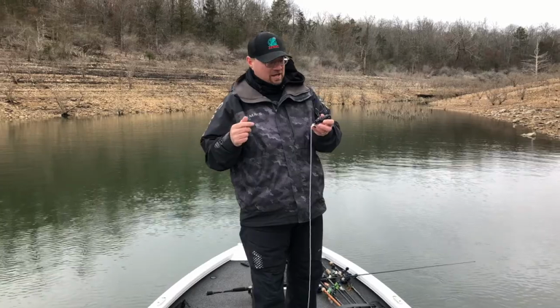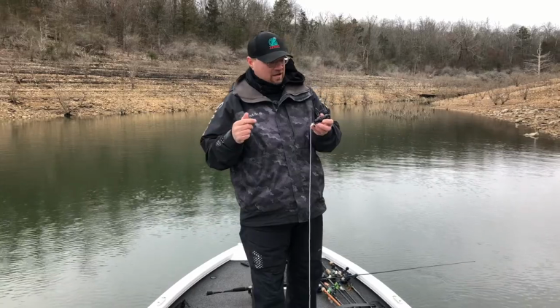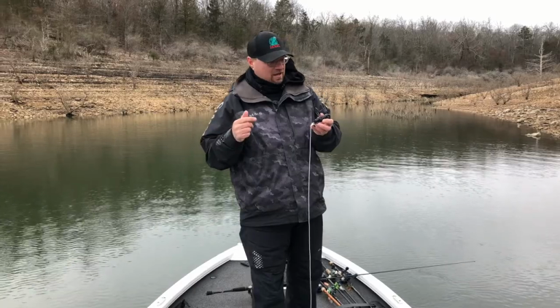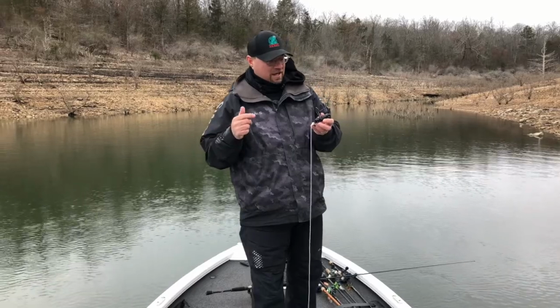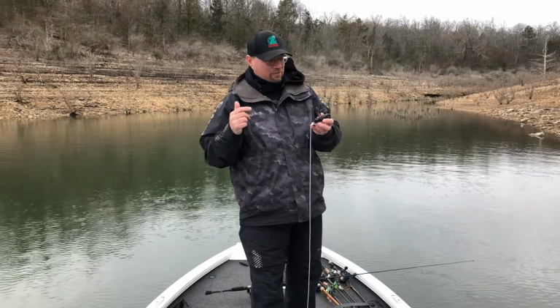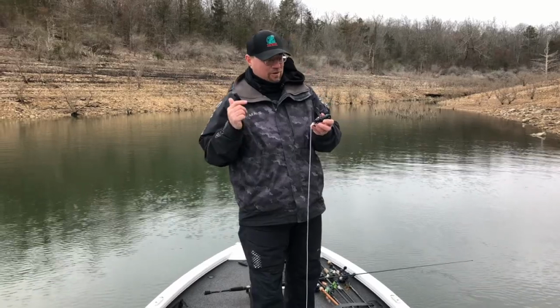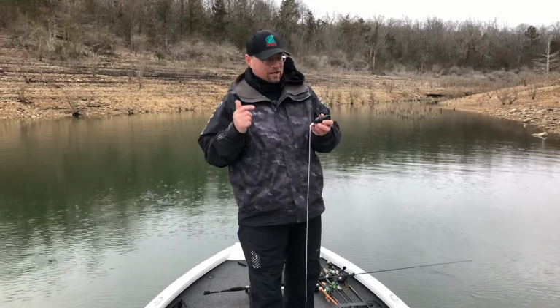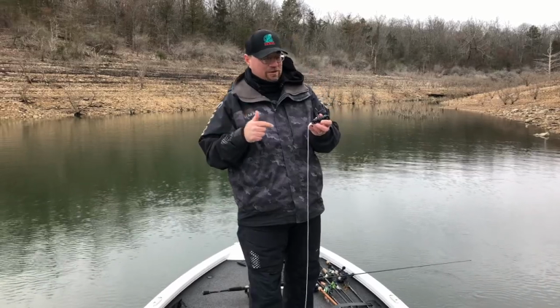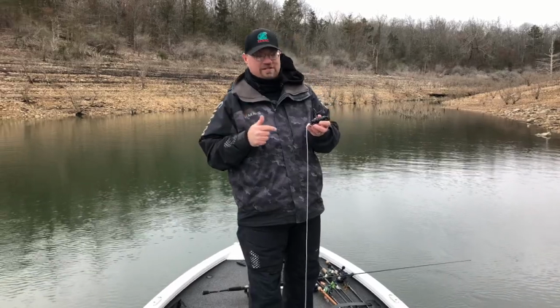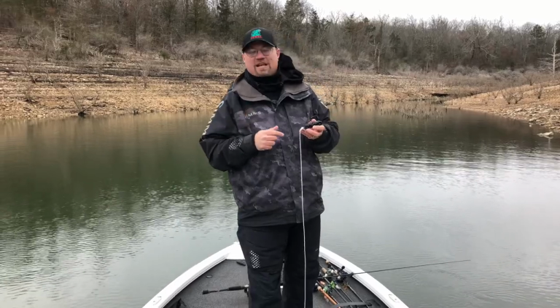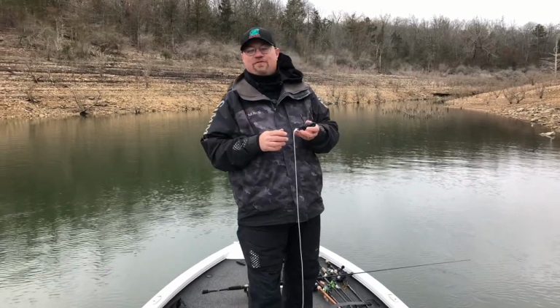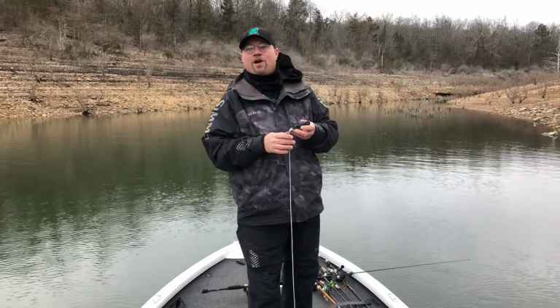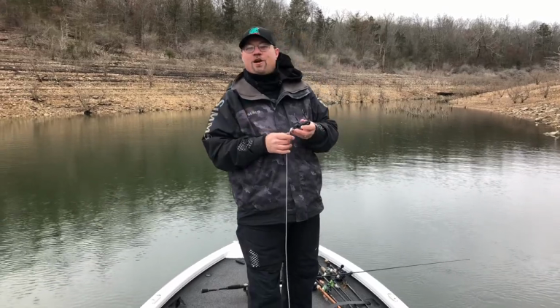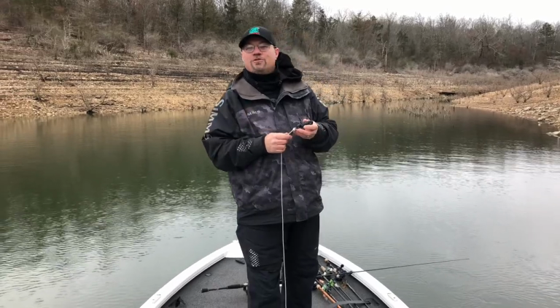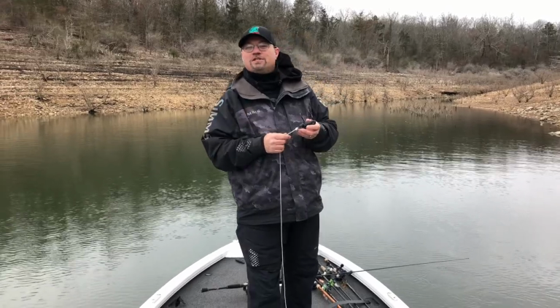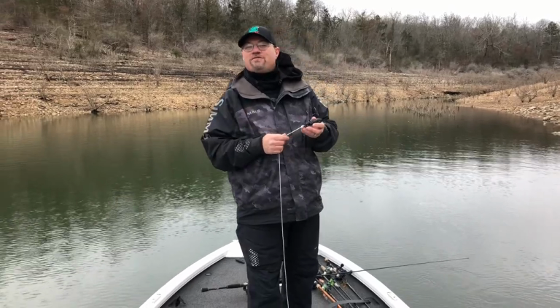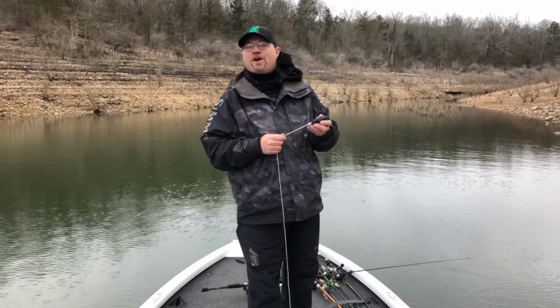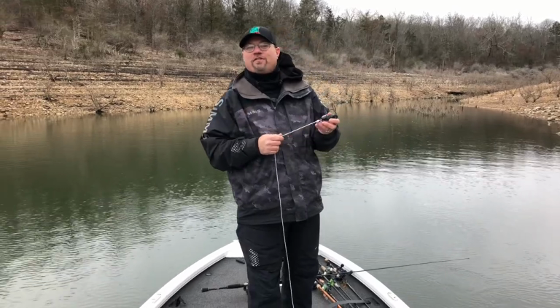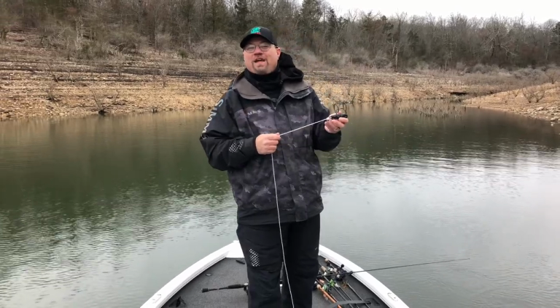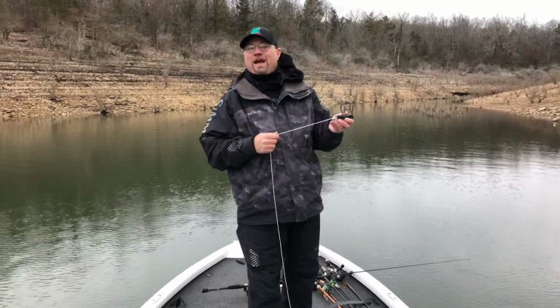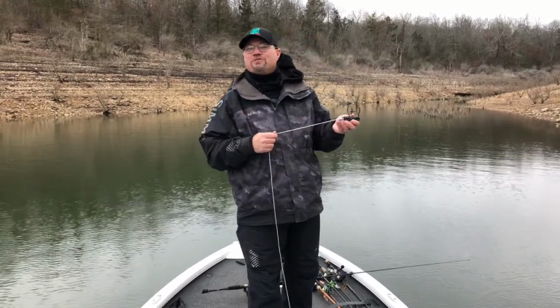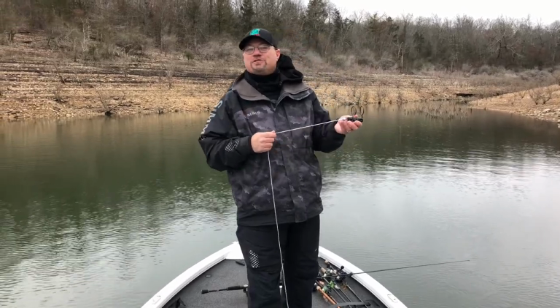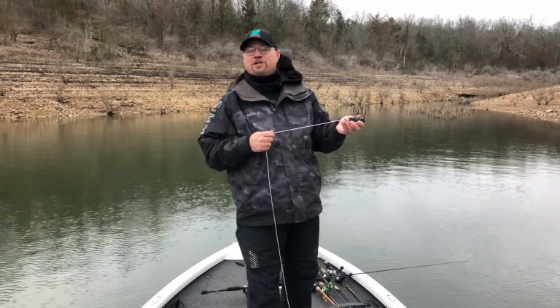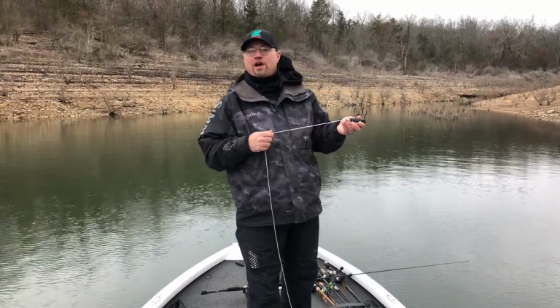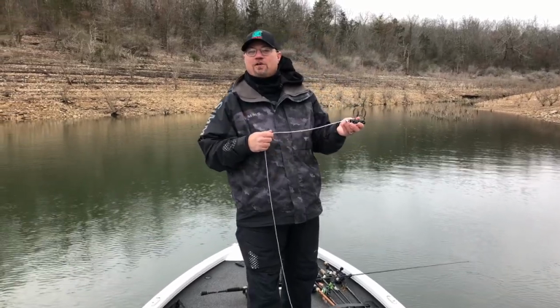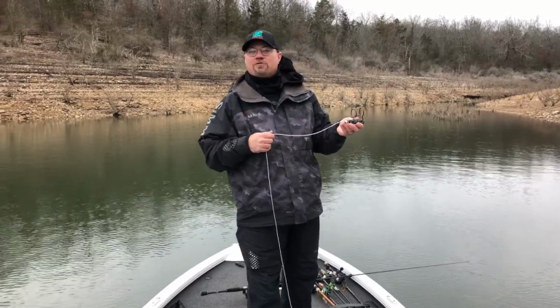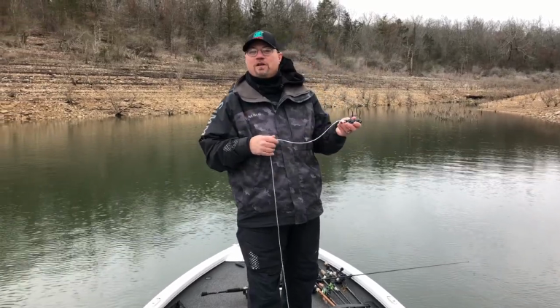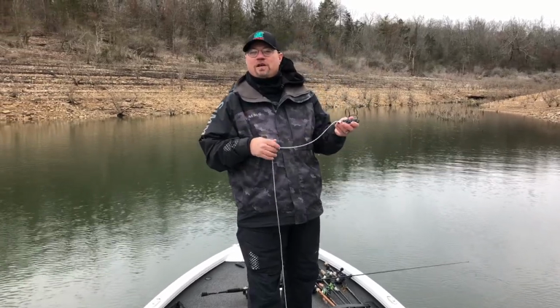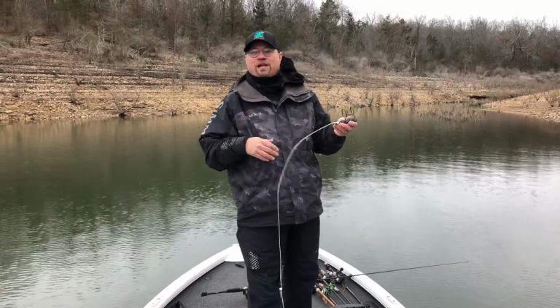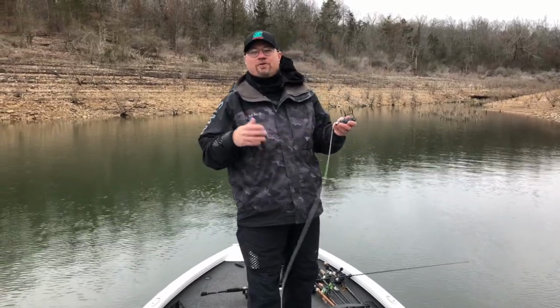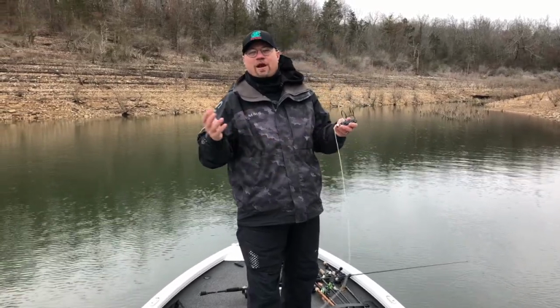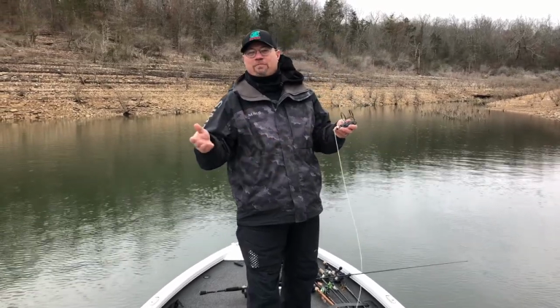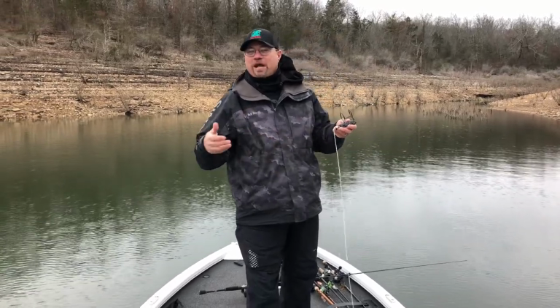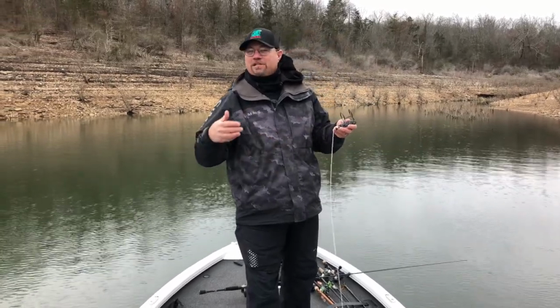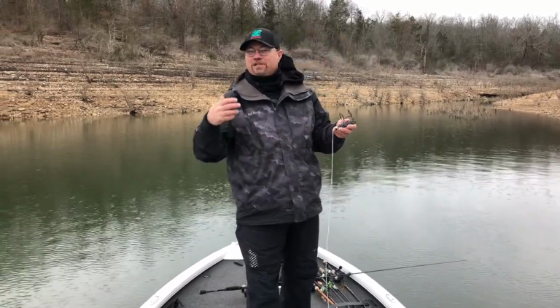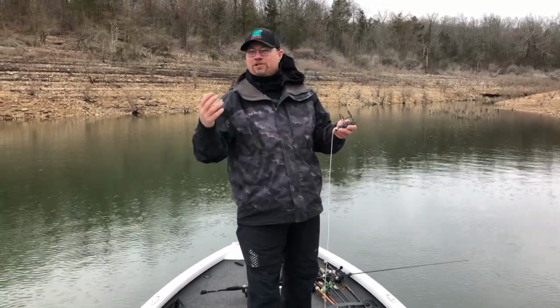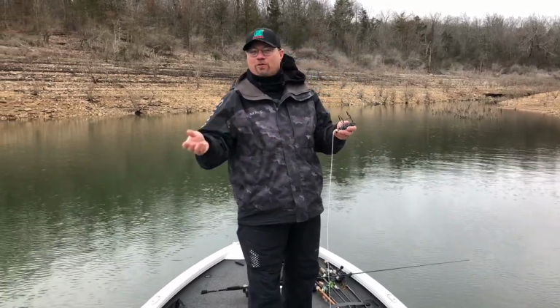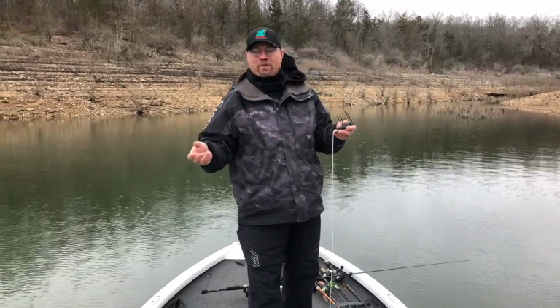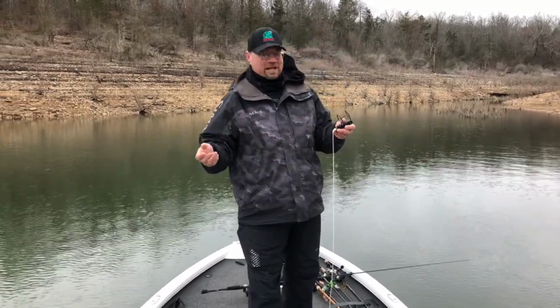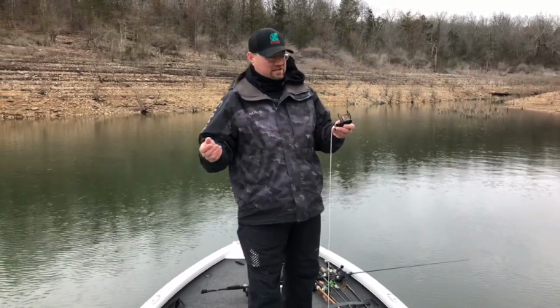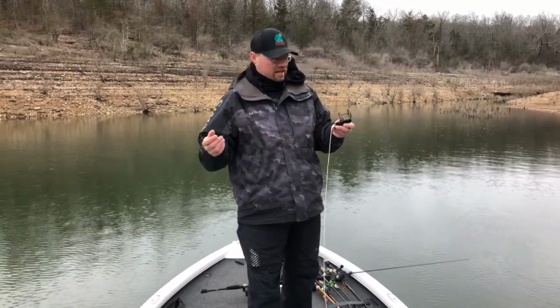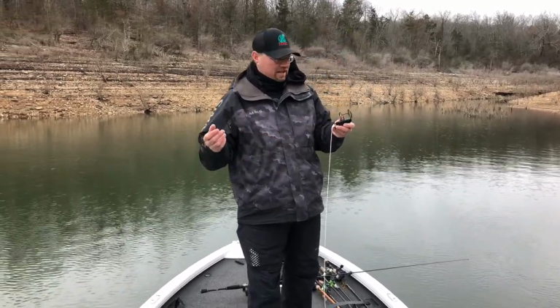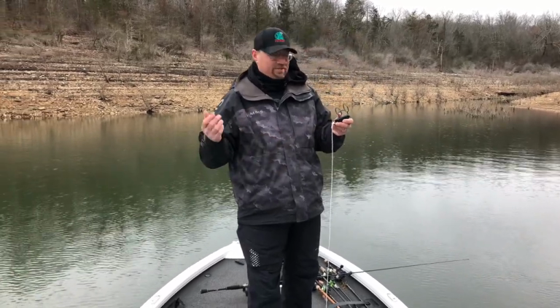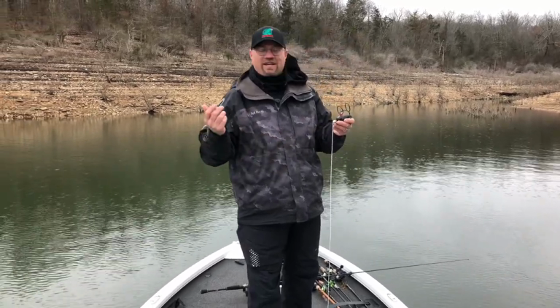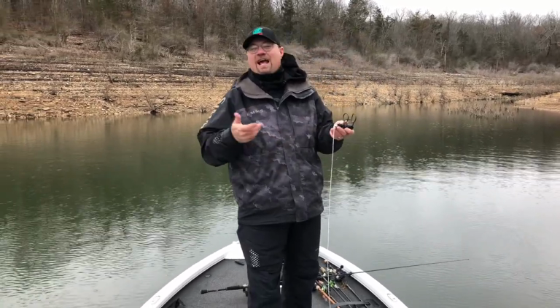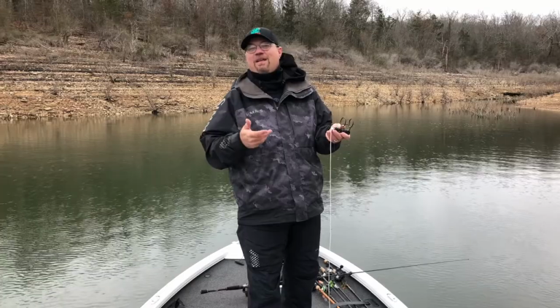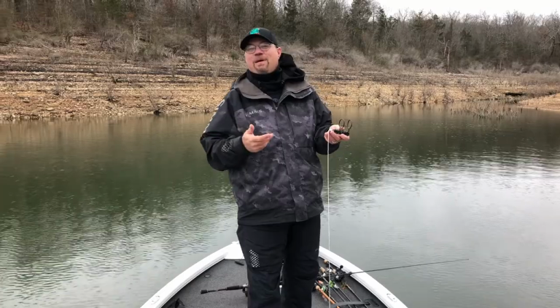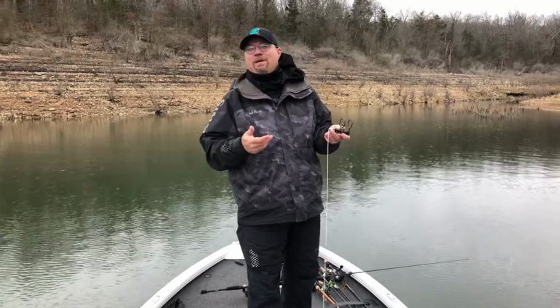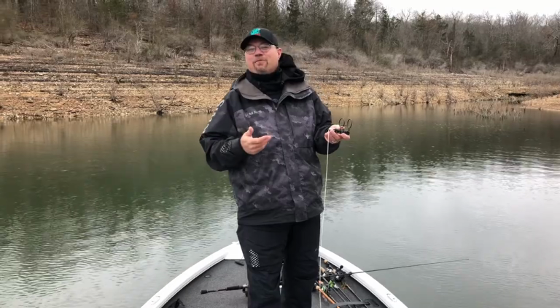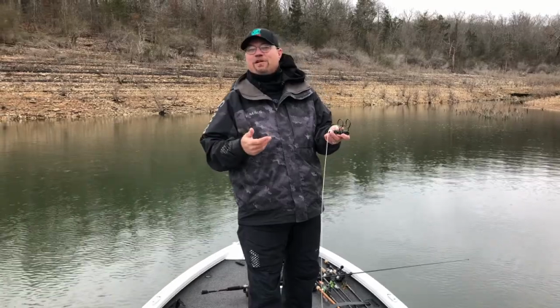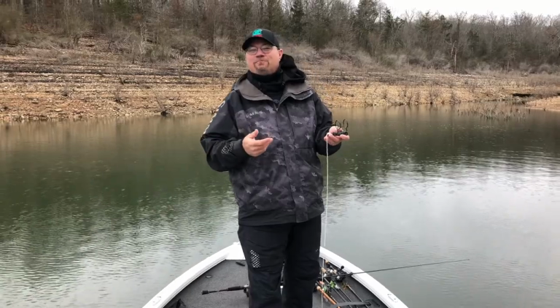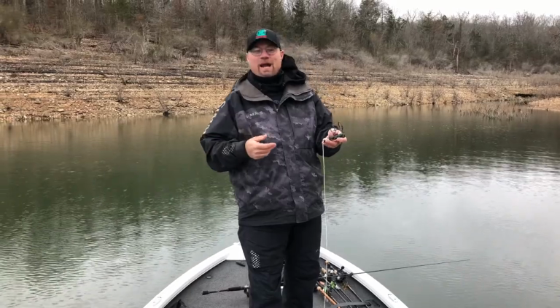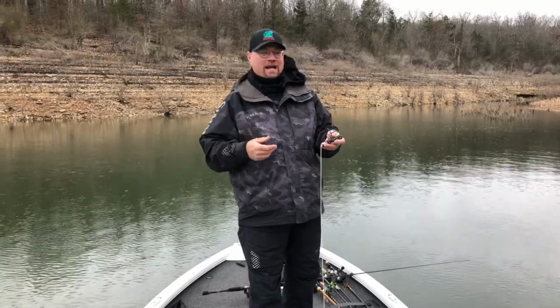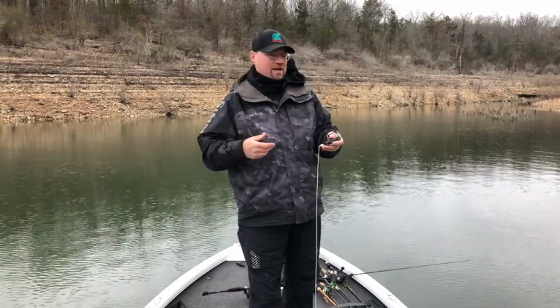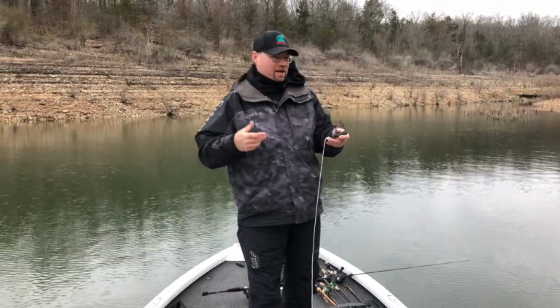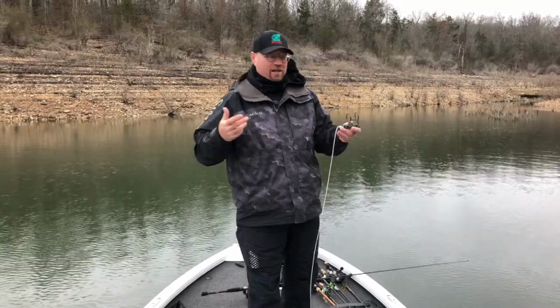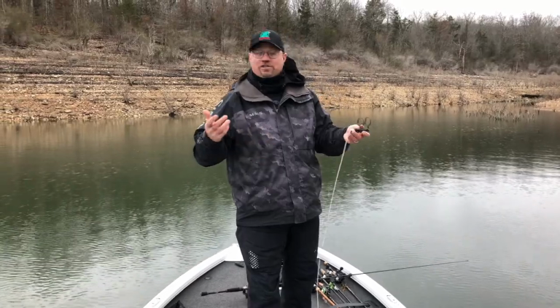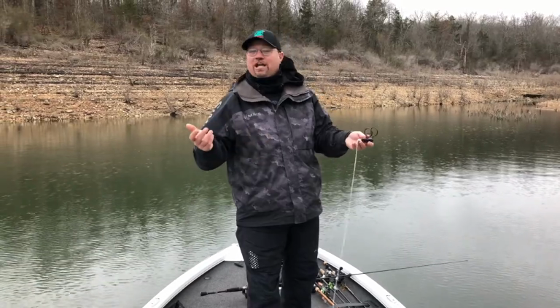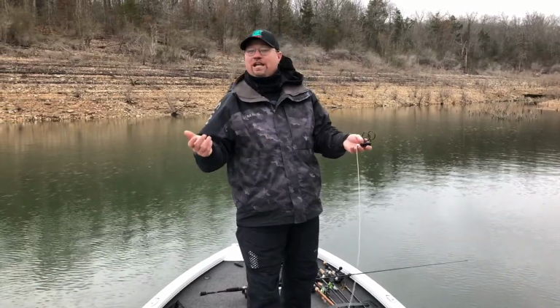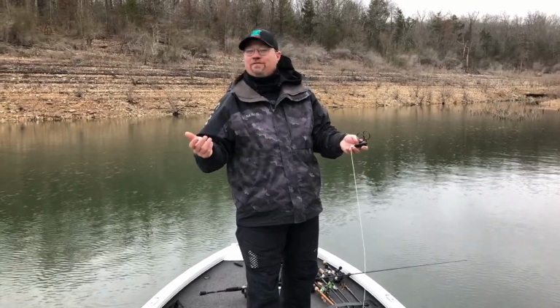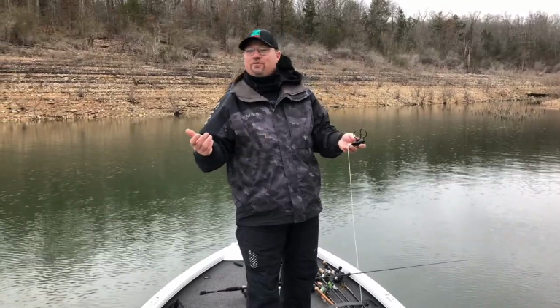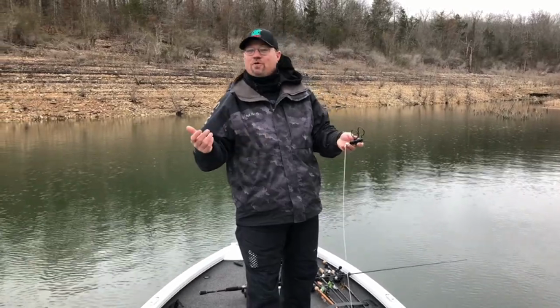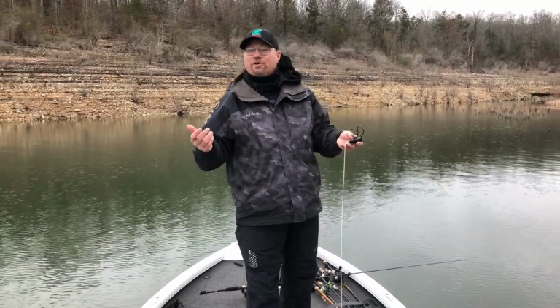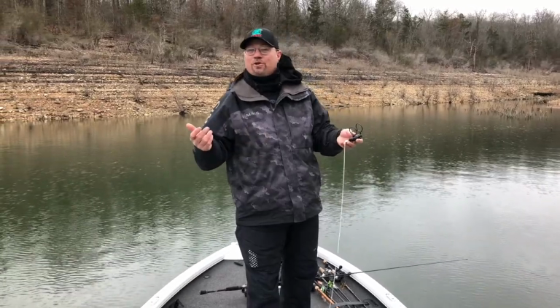It will literally save you hundreds if not thousands of dollars in crankbaits and jerkbaits. It'll even get Alabama rigs back, a jig if you want to.